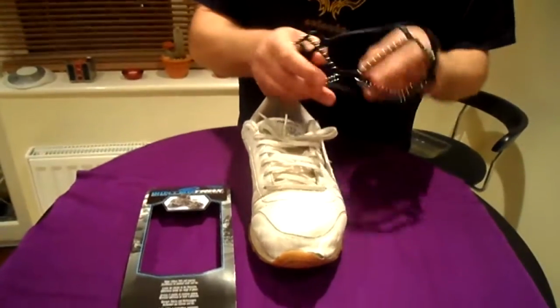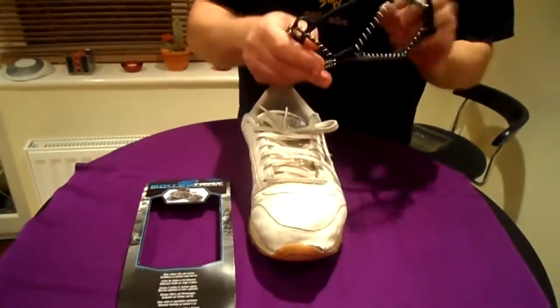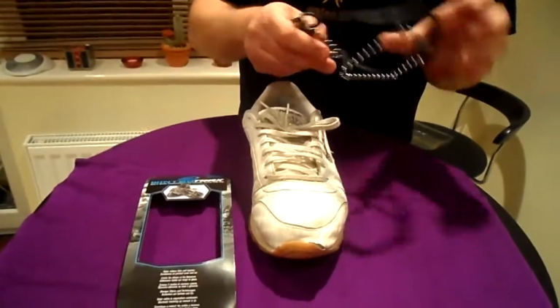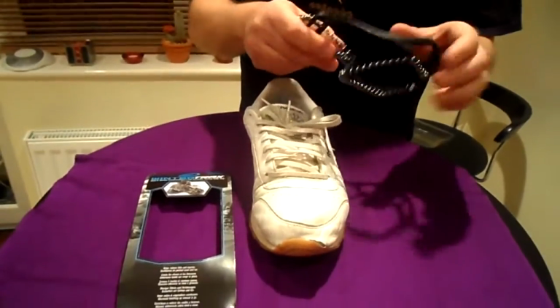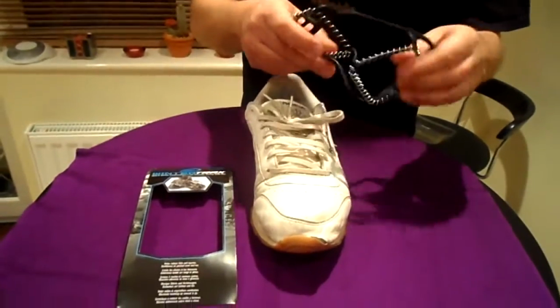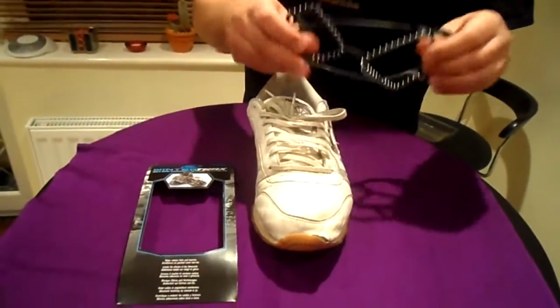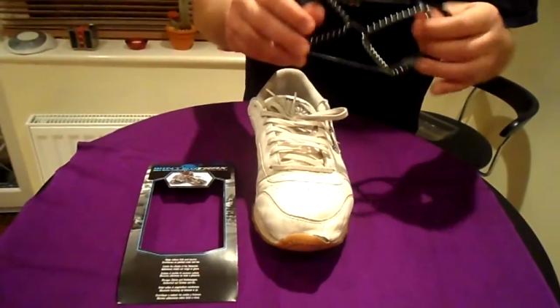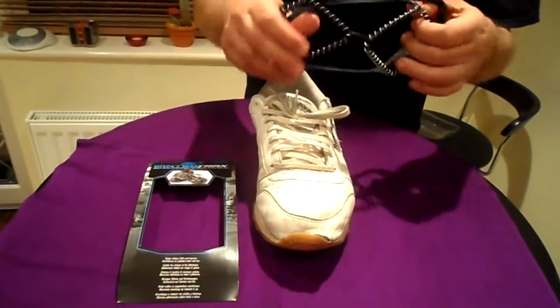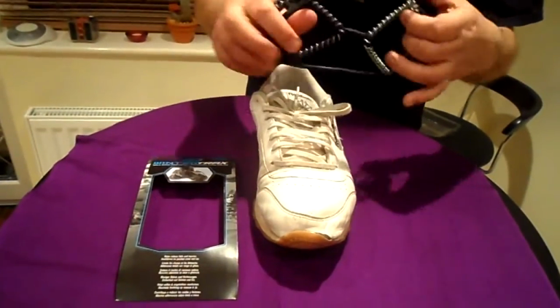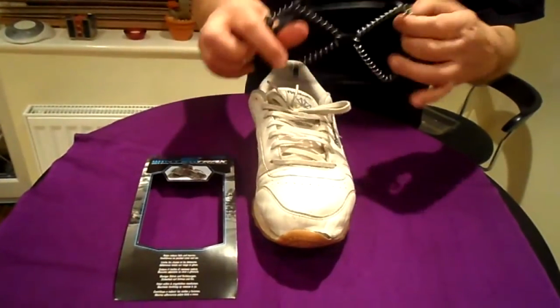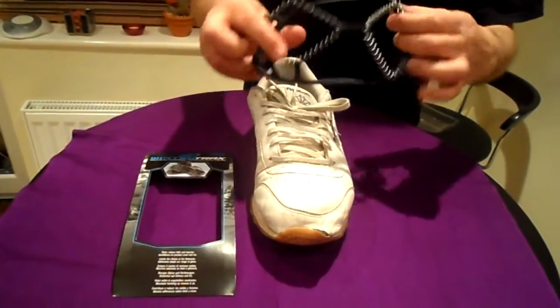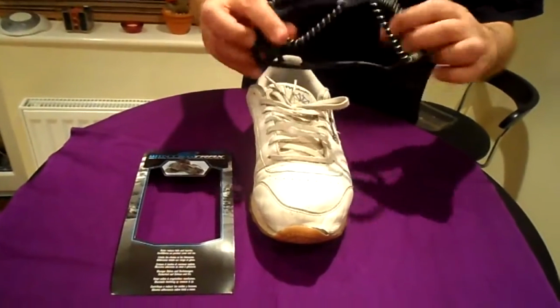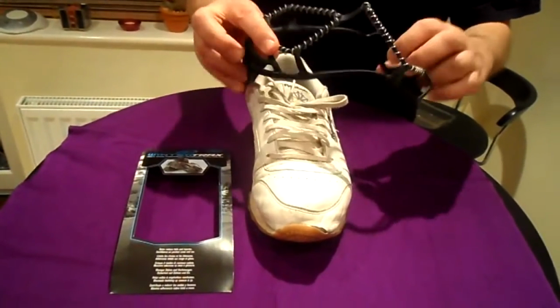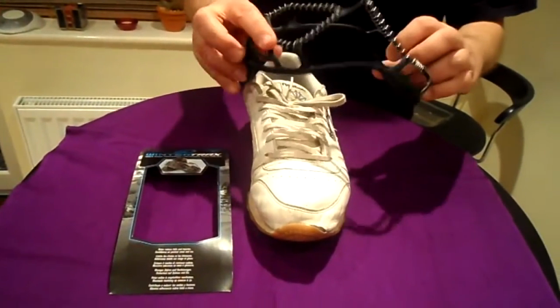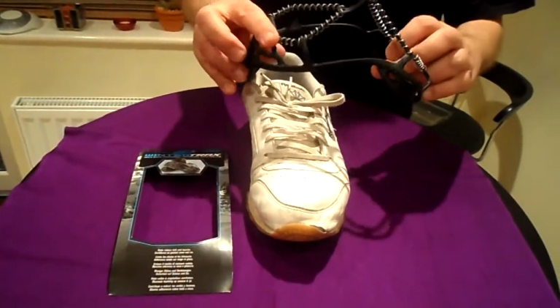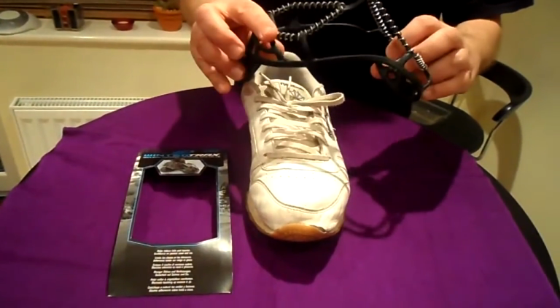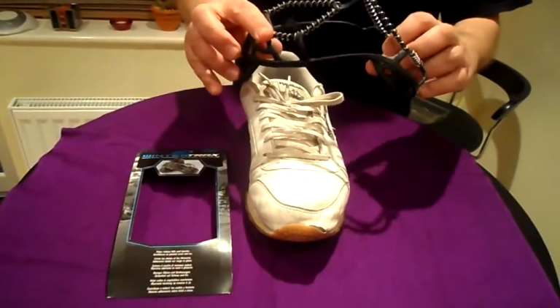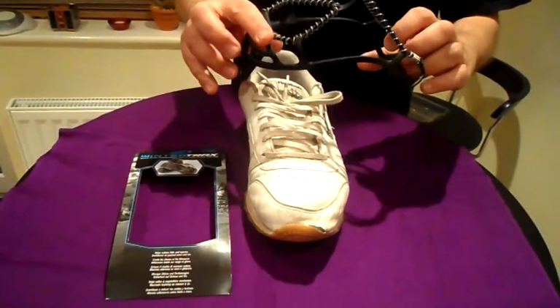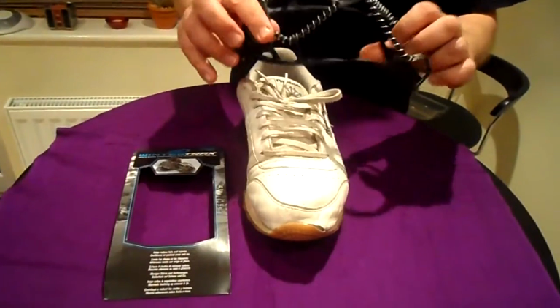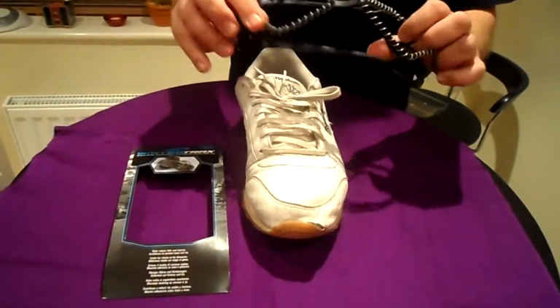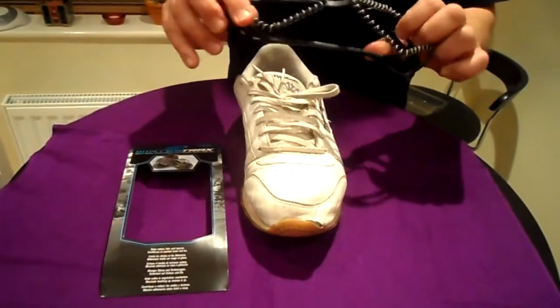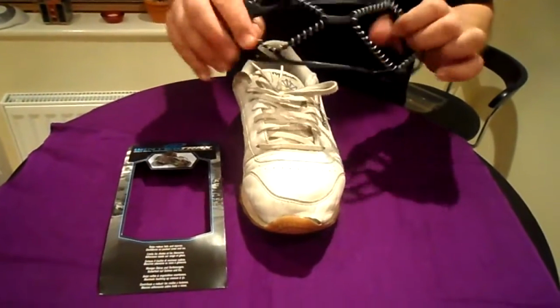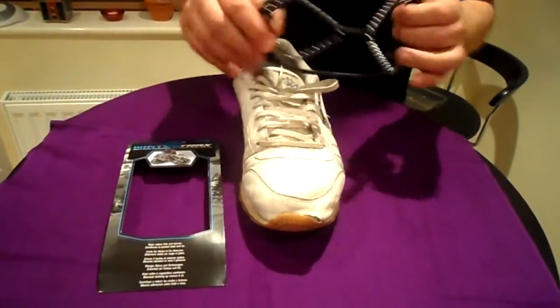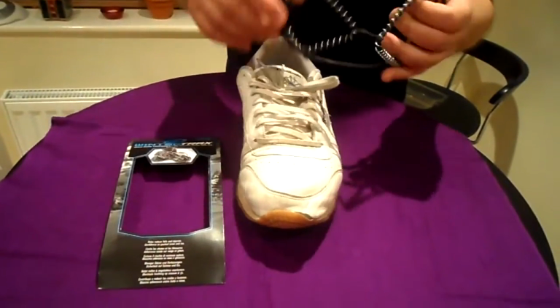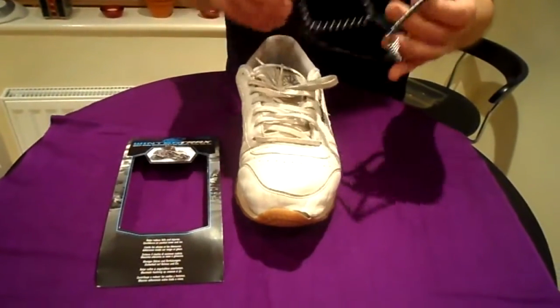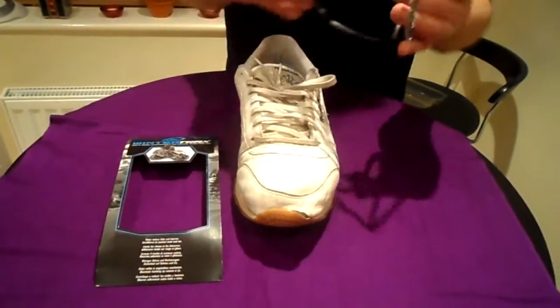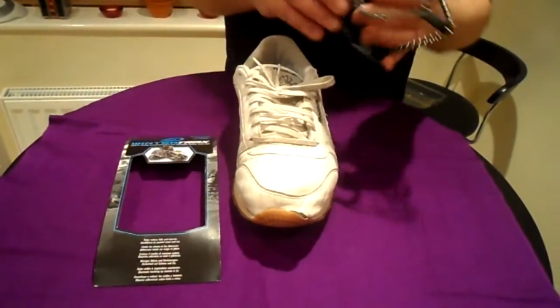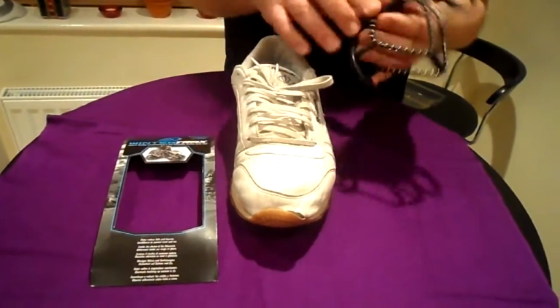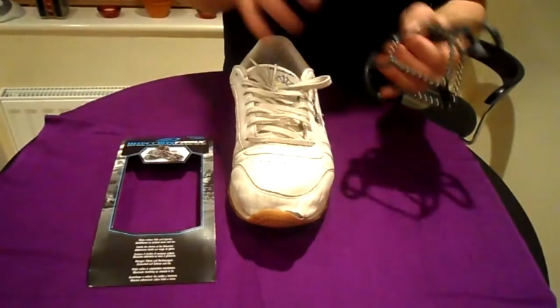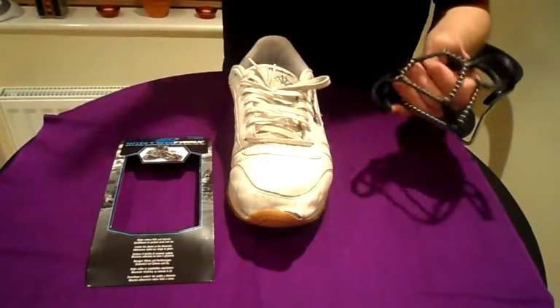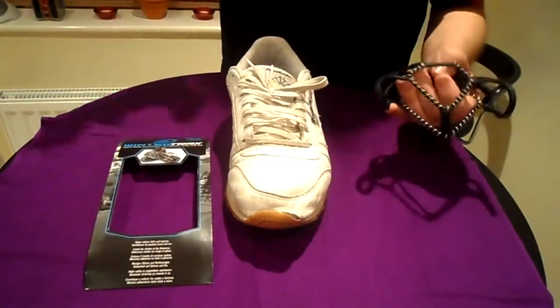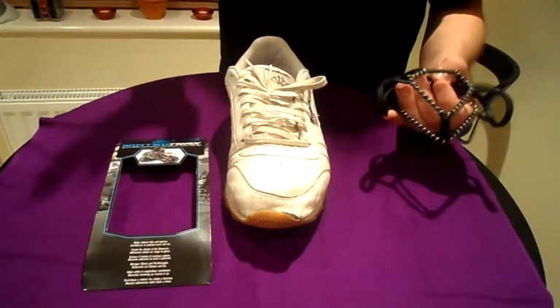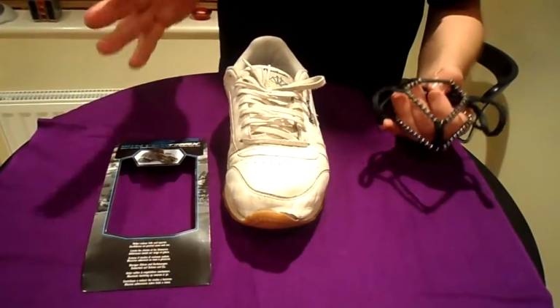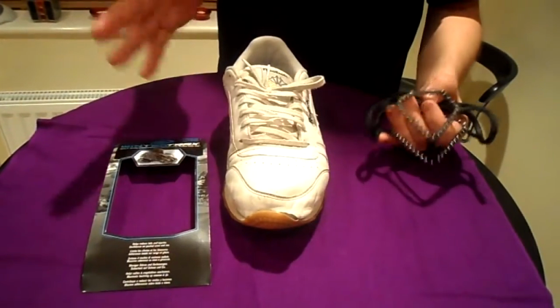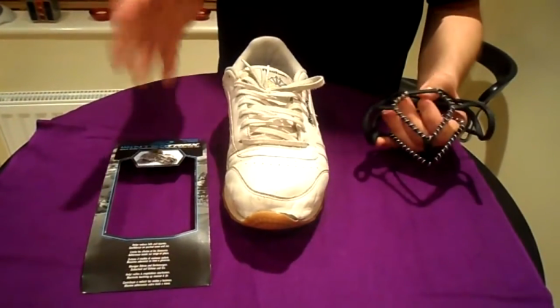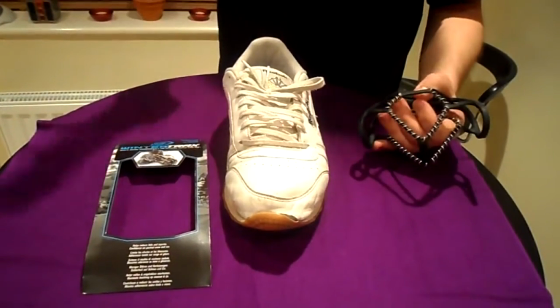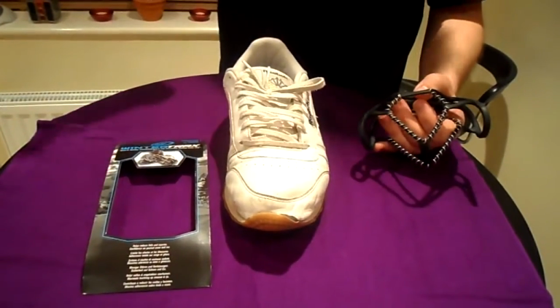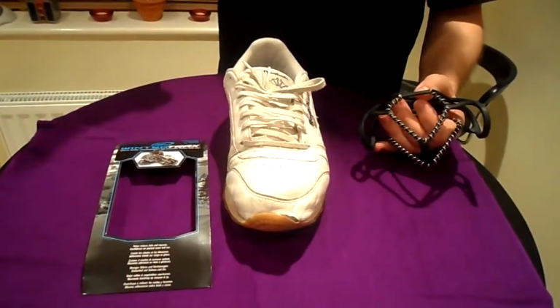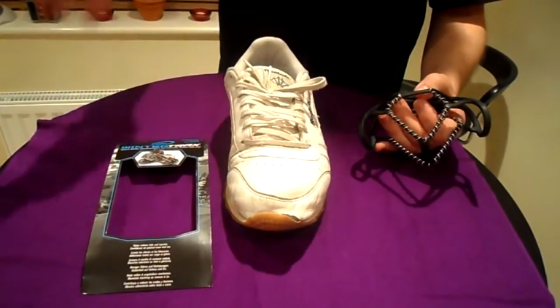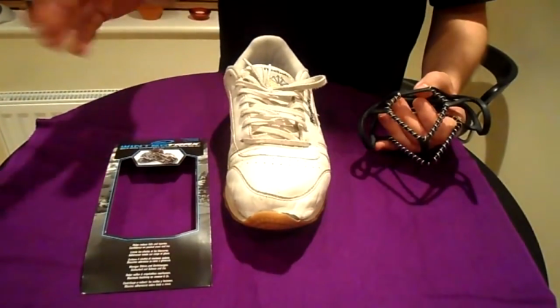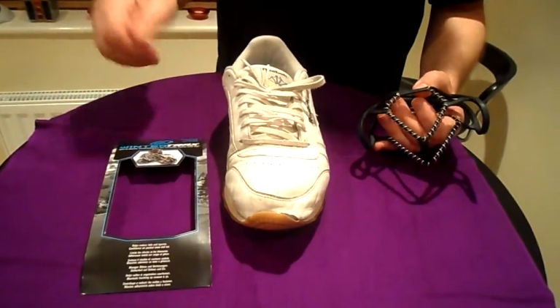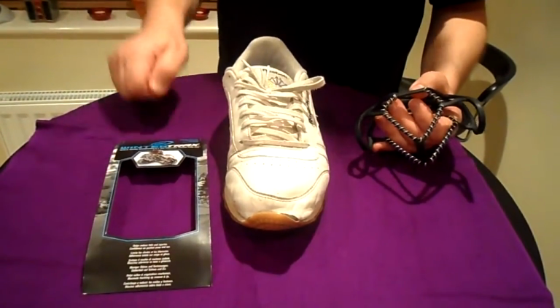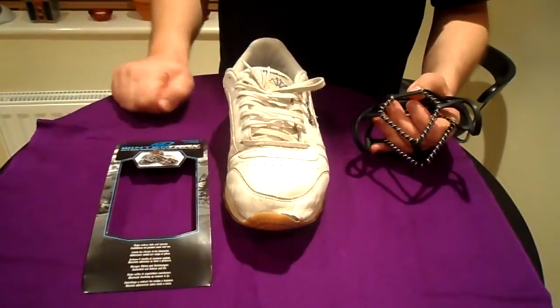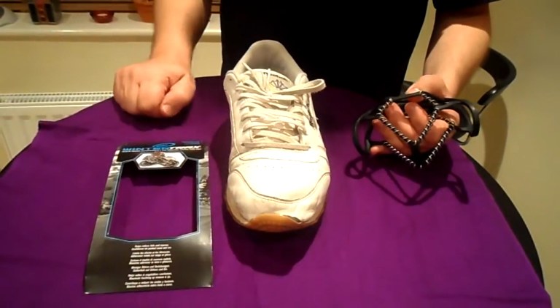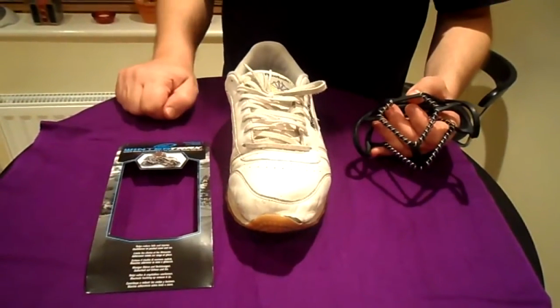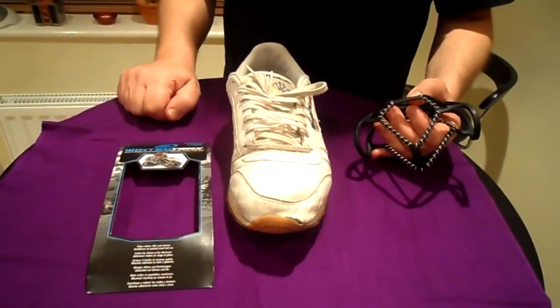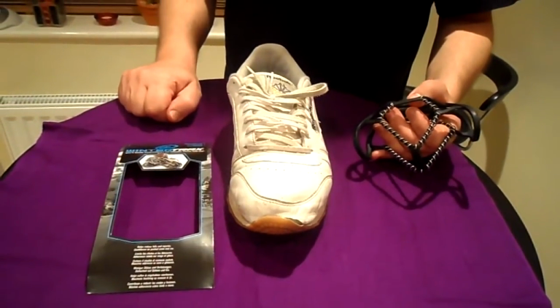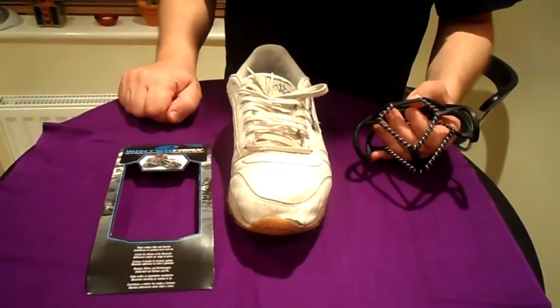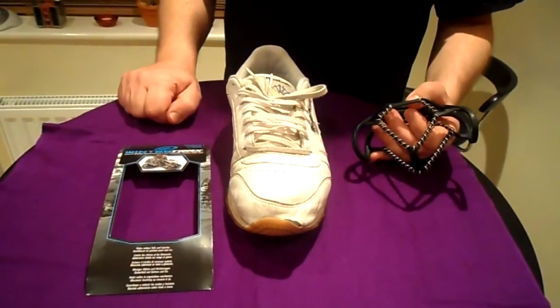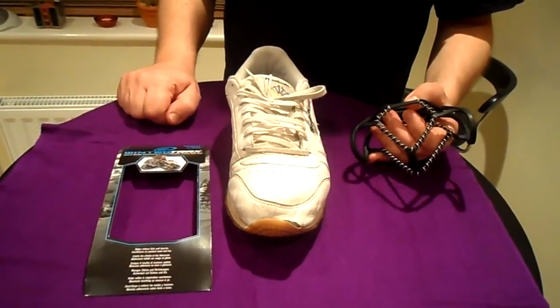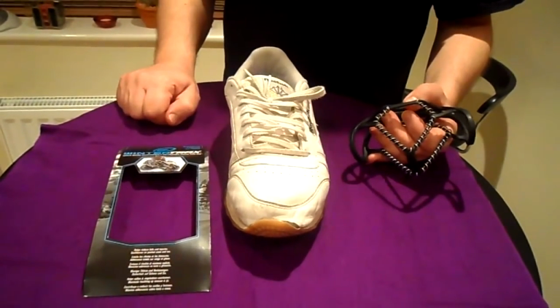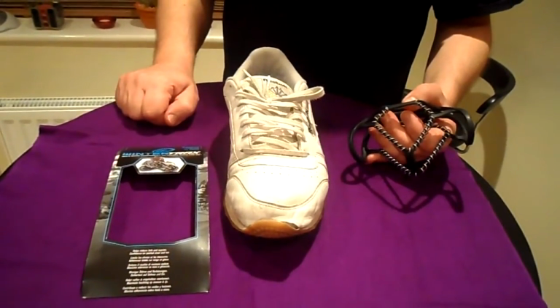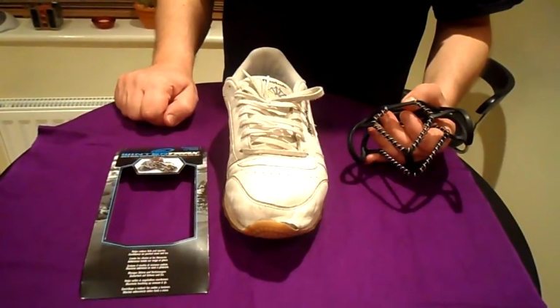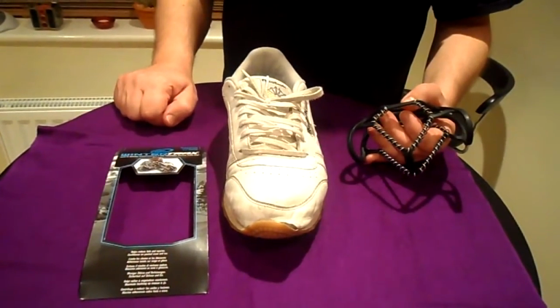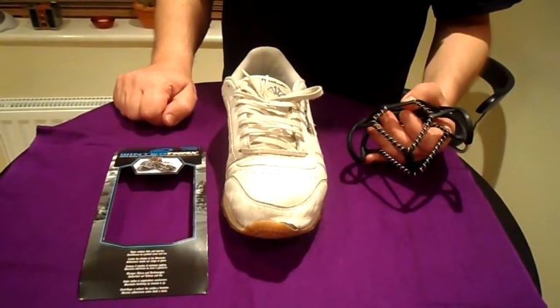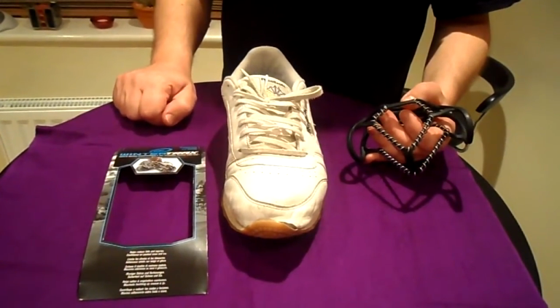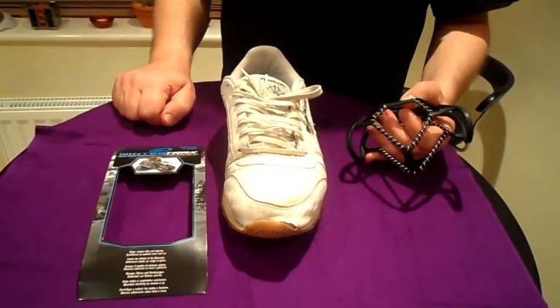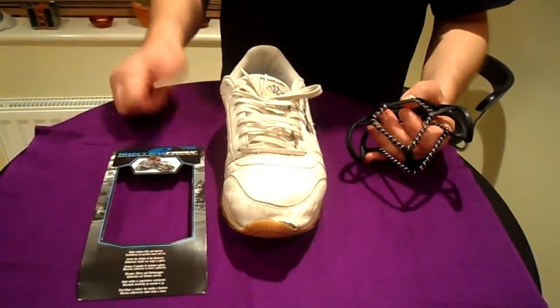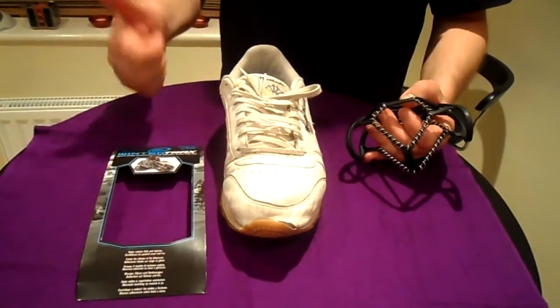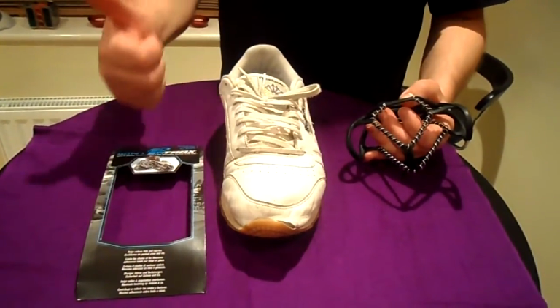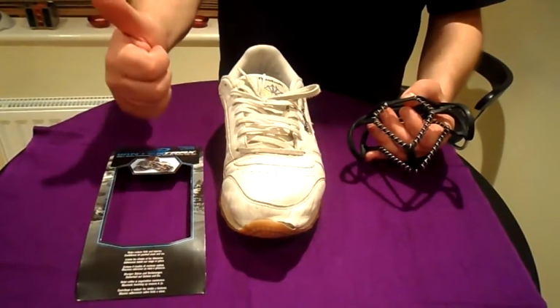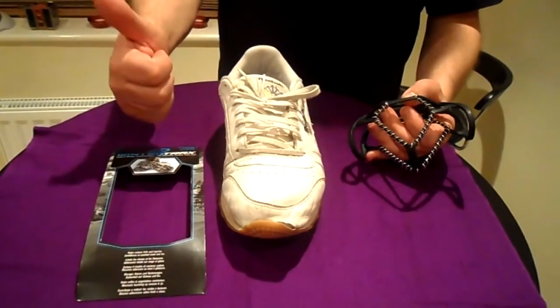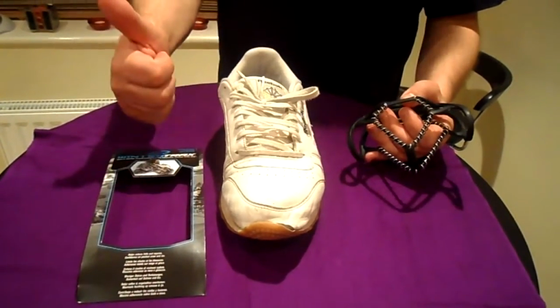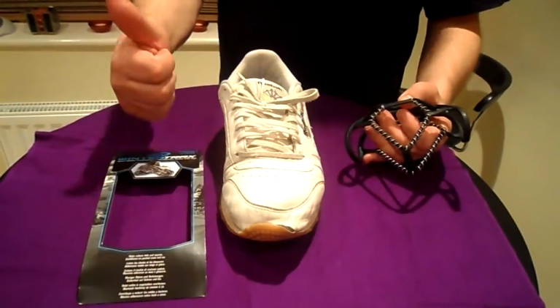Now these were simply great today, honestly. Trust me, get these — never have a problem slipping over again in the ice. Top tip.